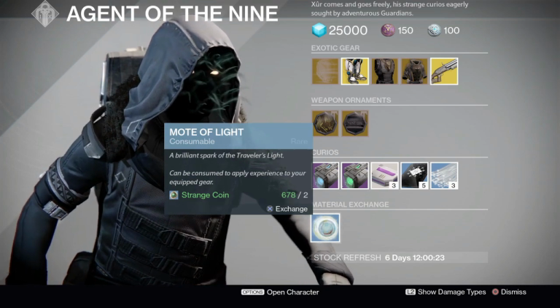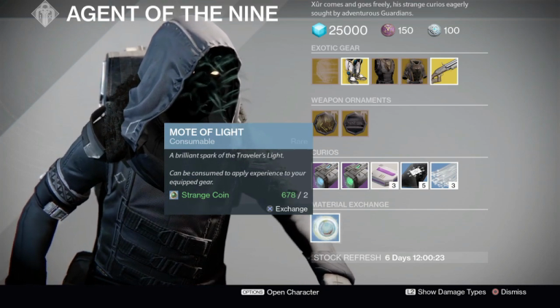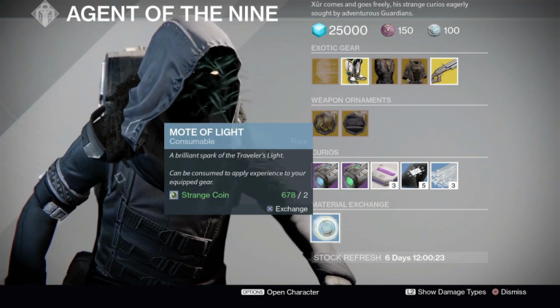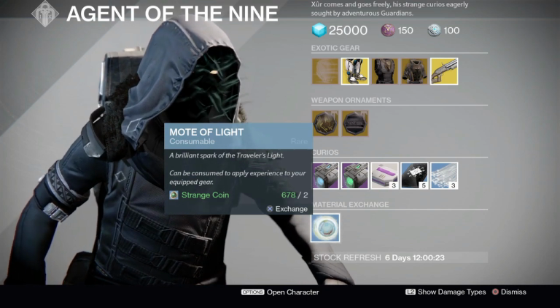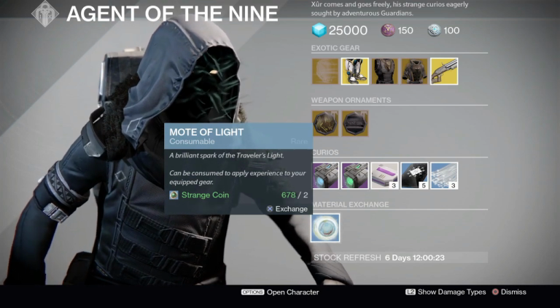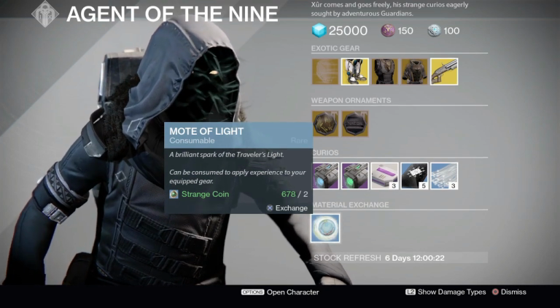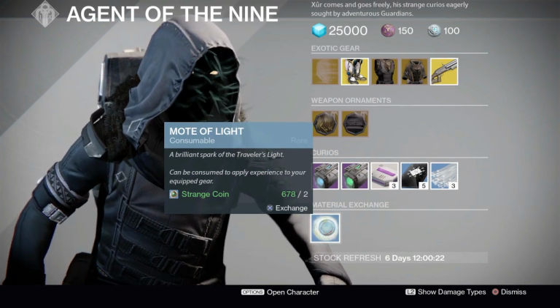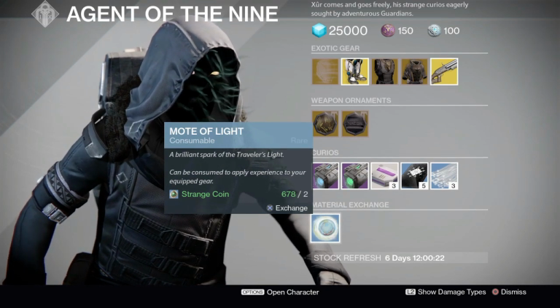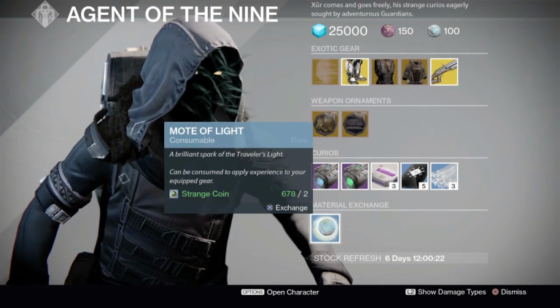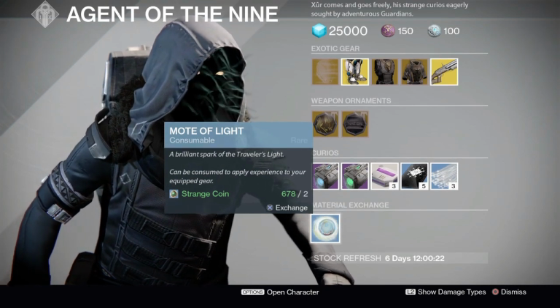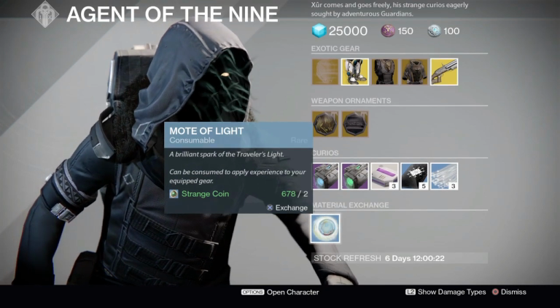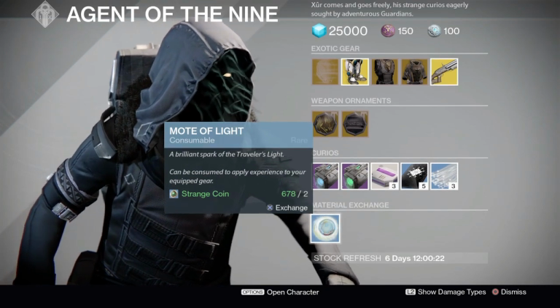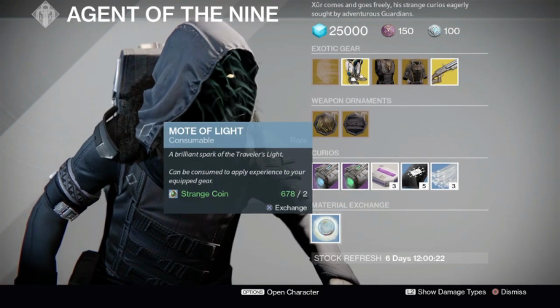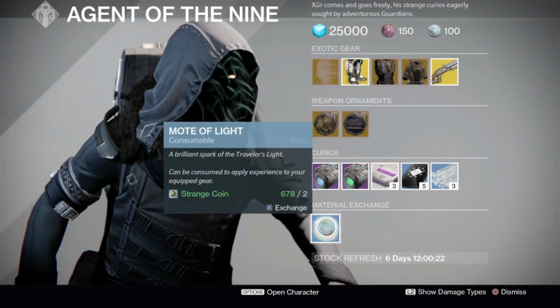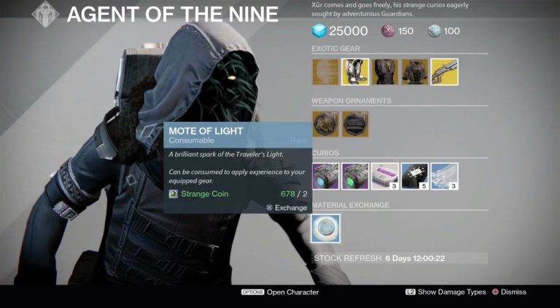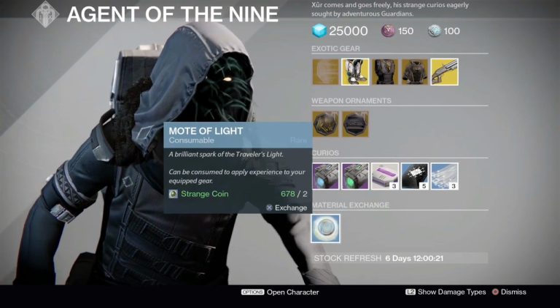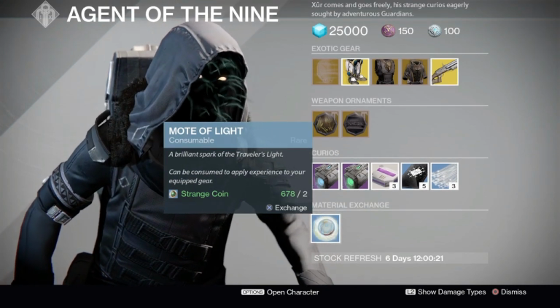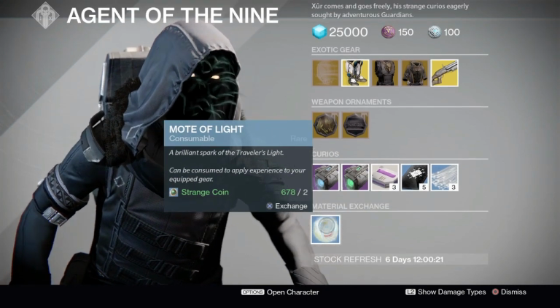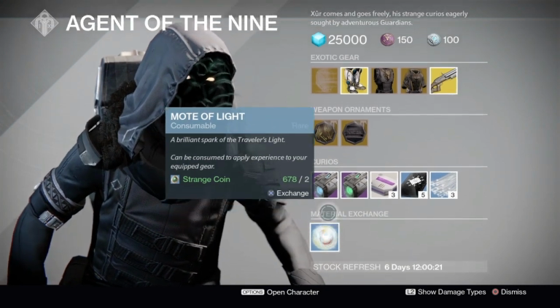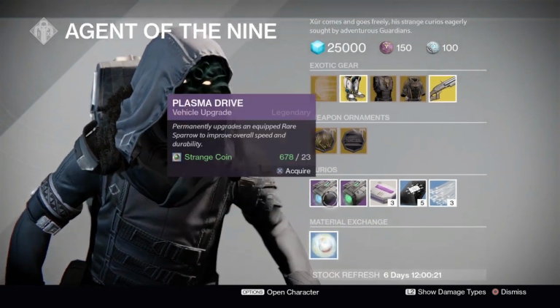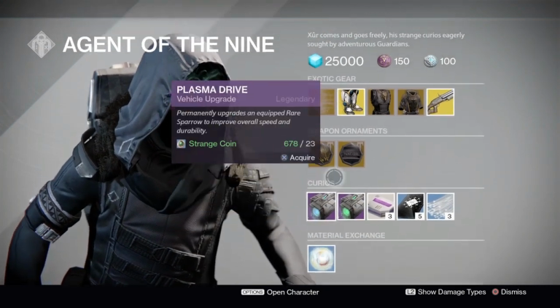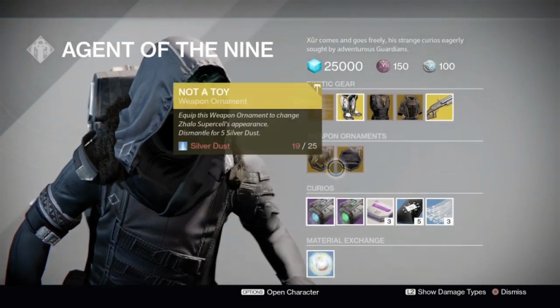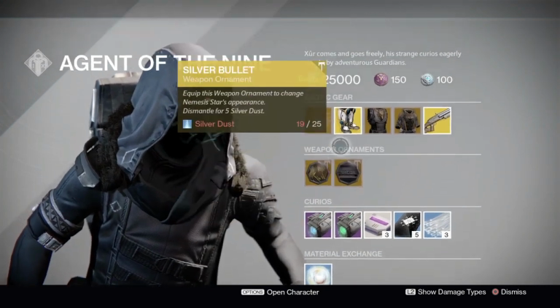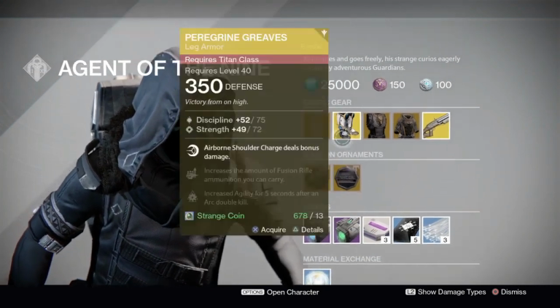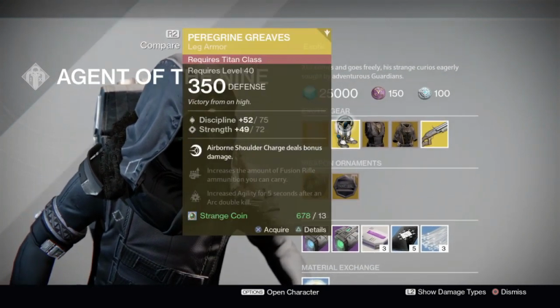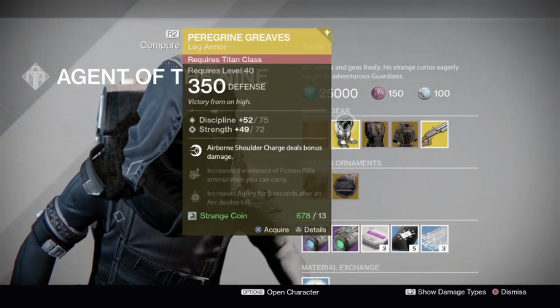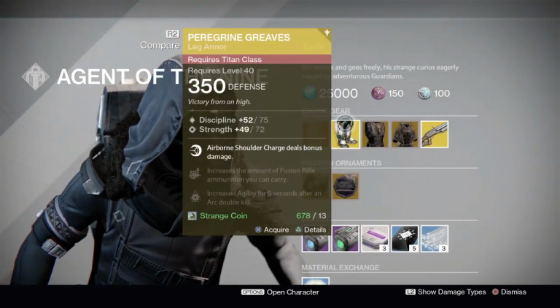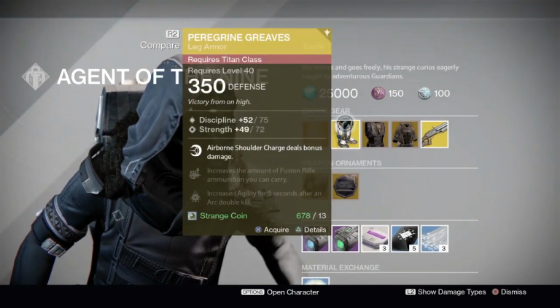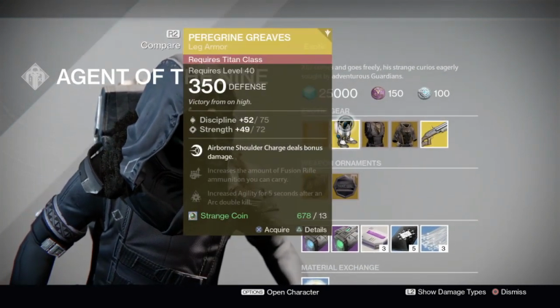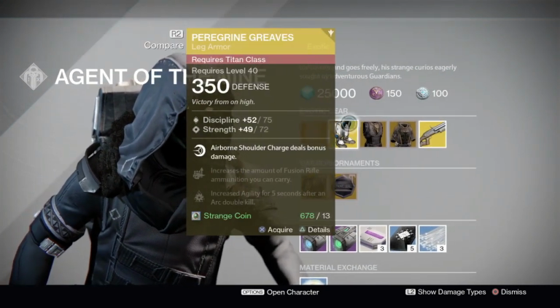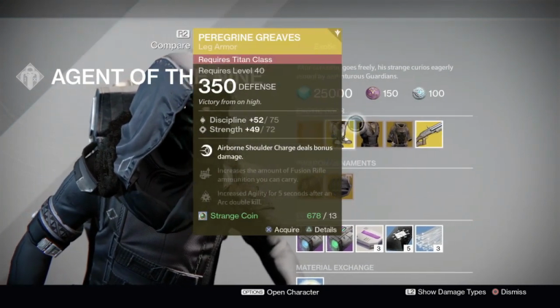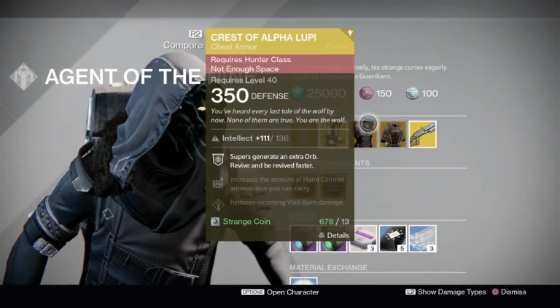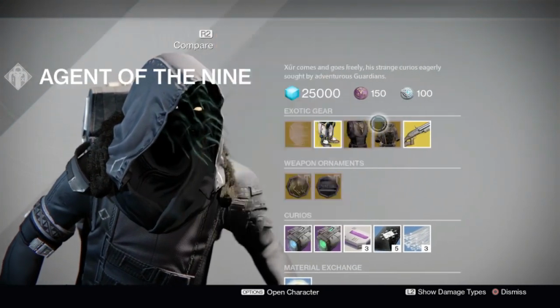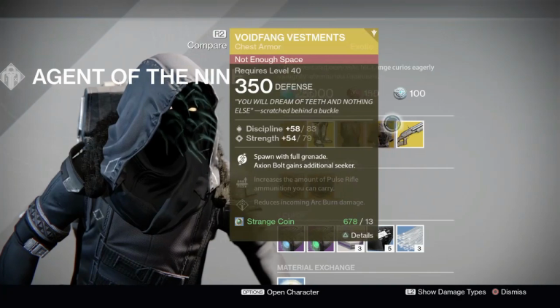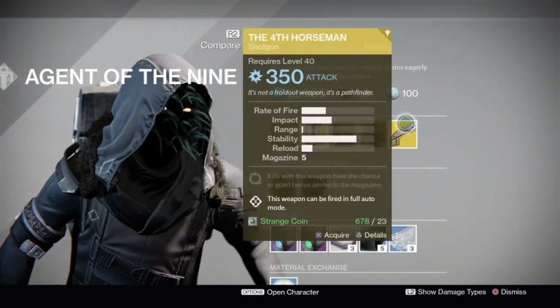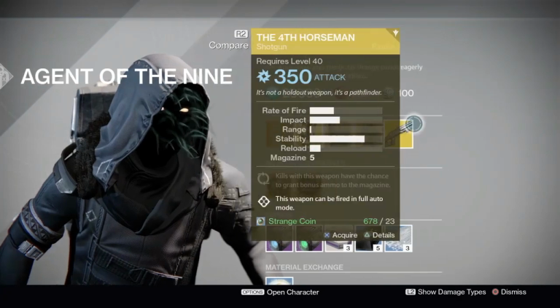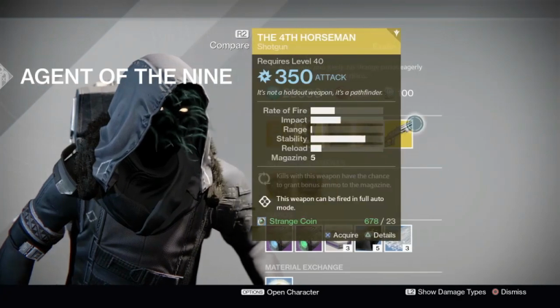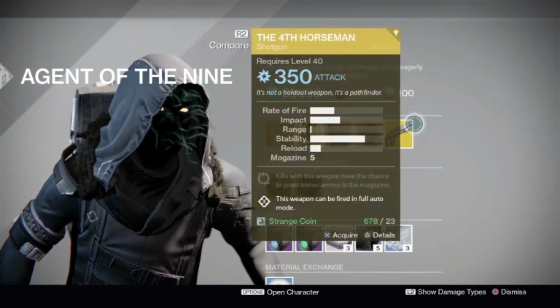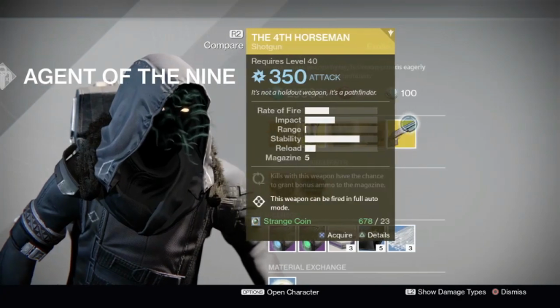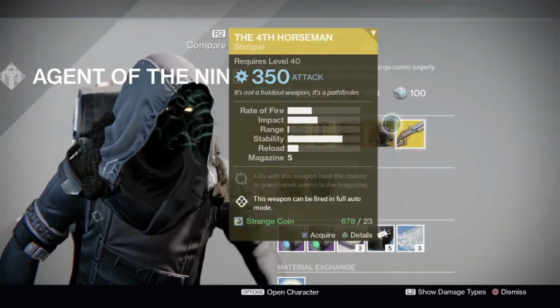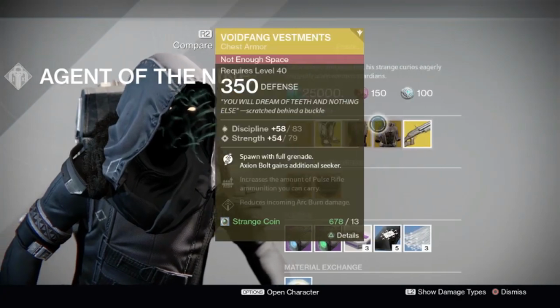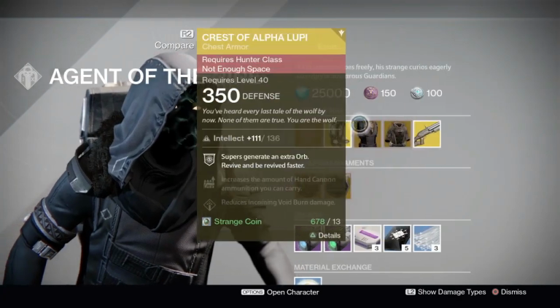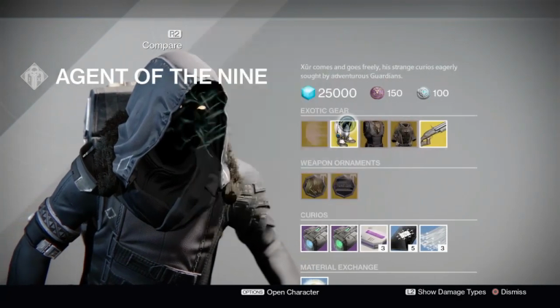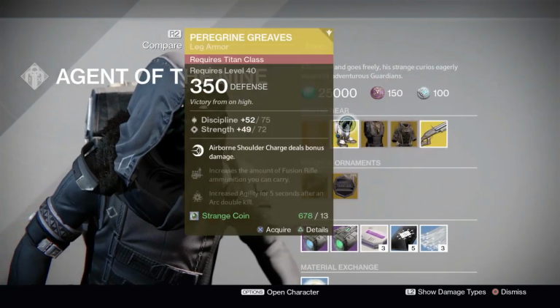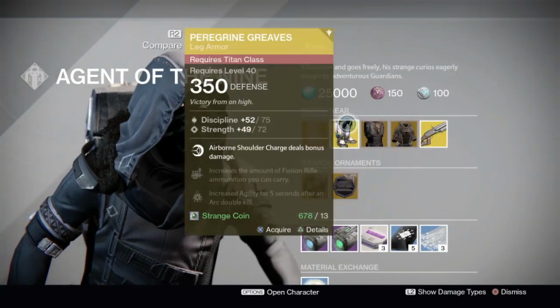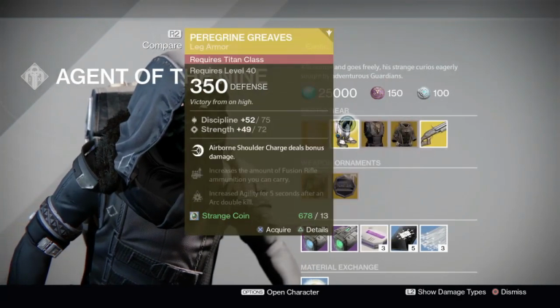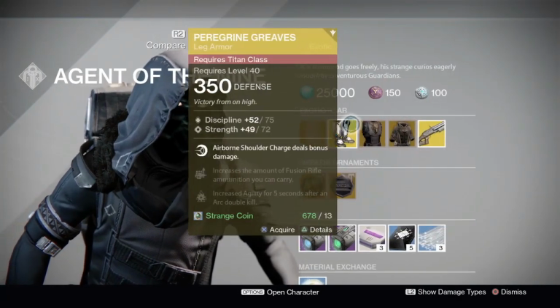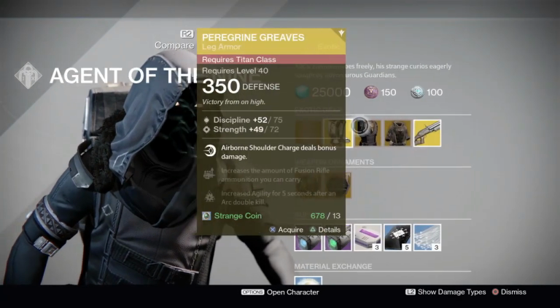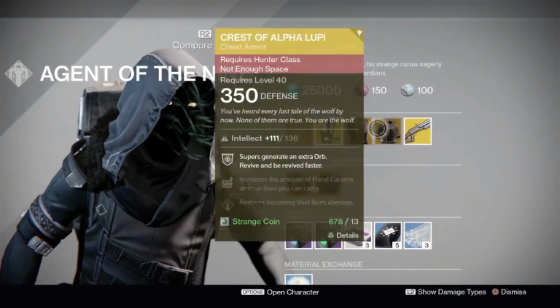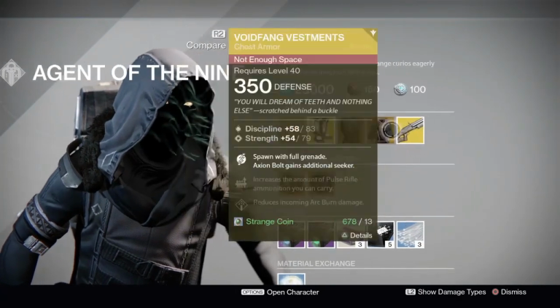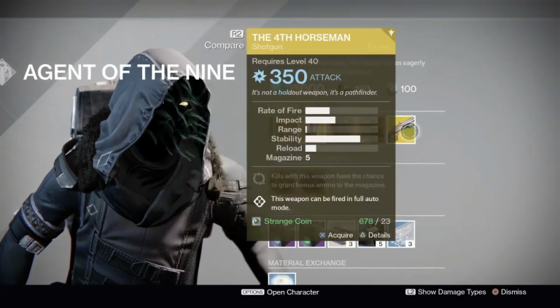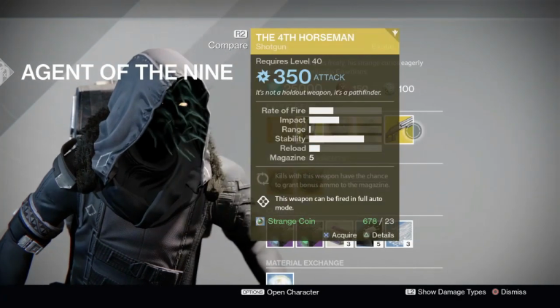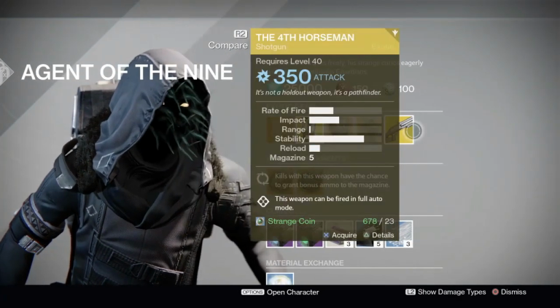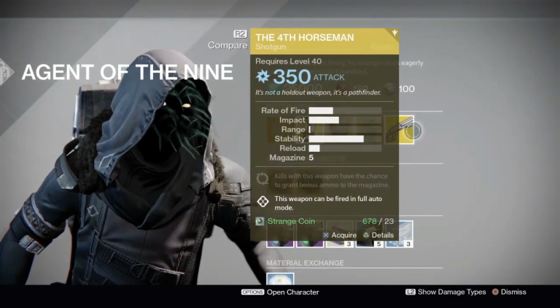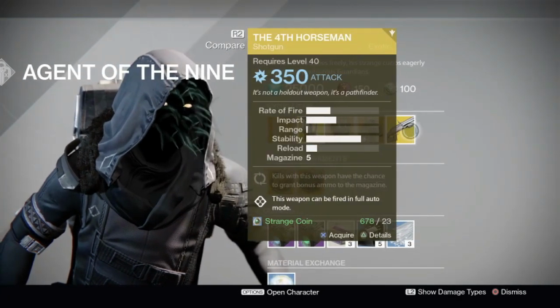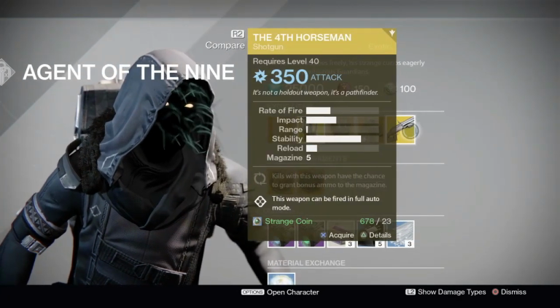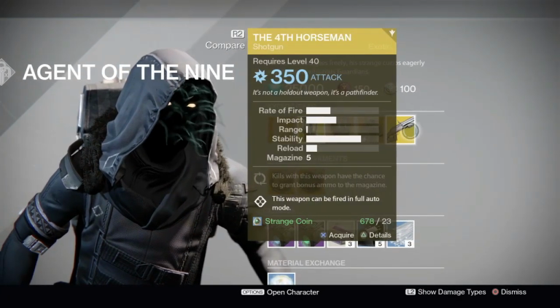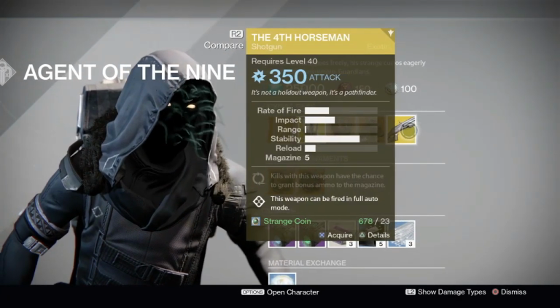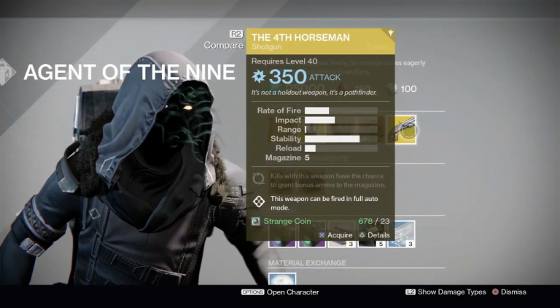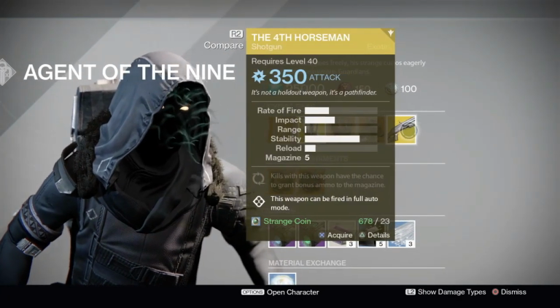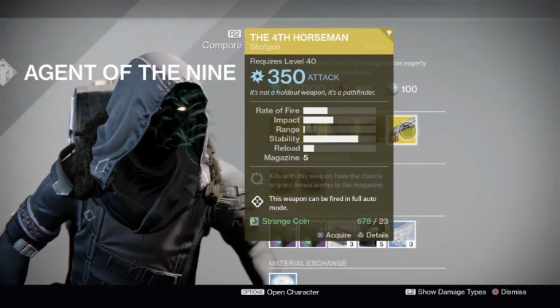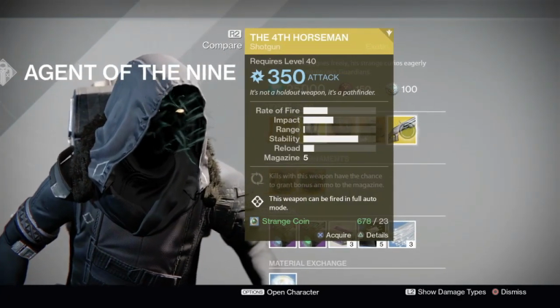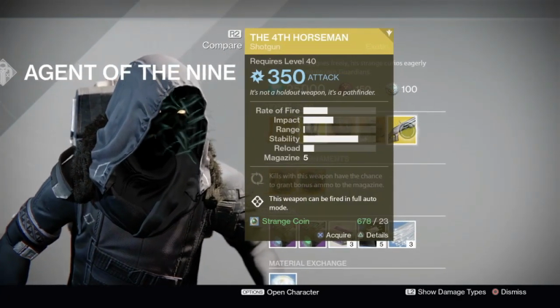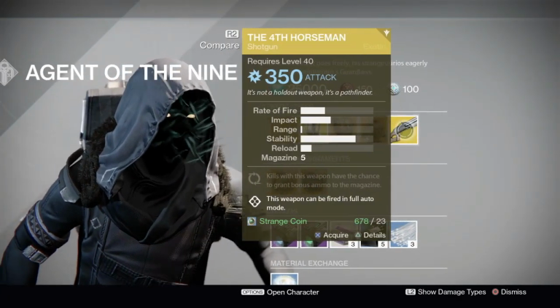Mote of Light is used to level up the inventory items you have equipped — your weapons and your armor.